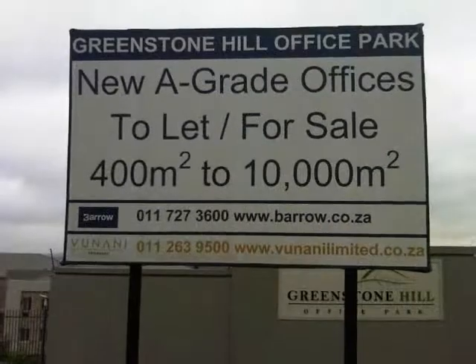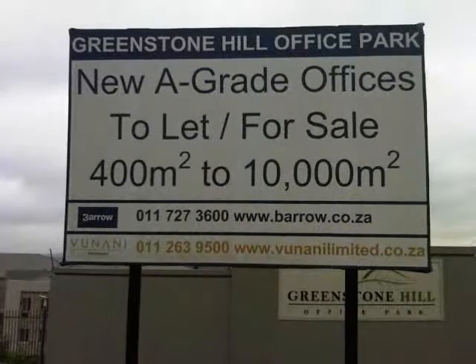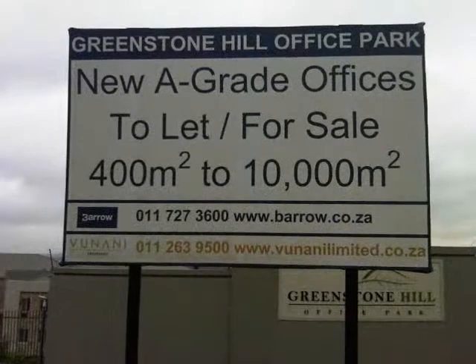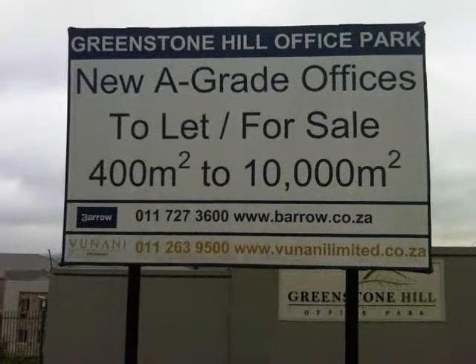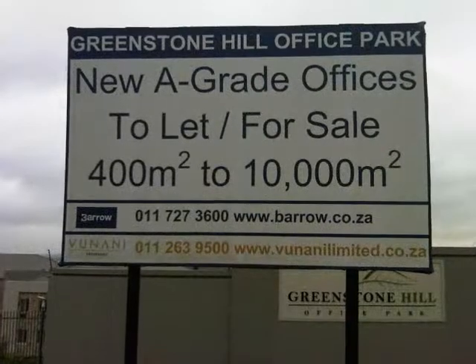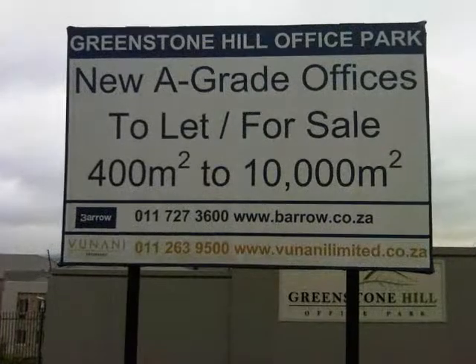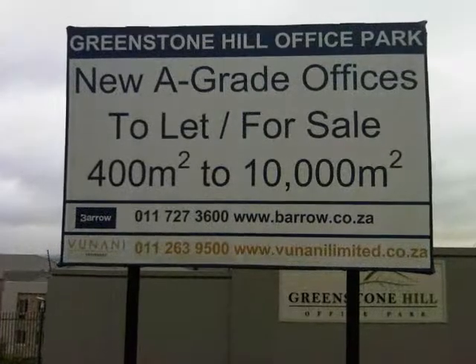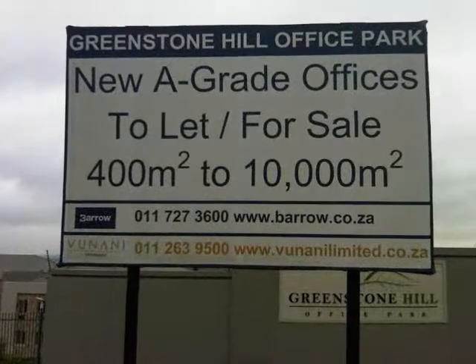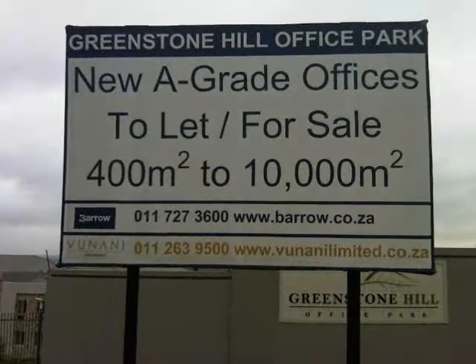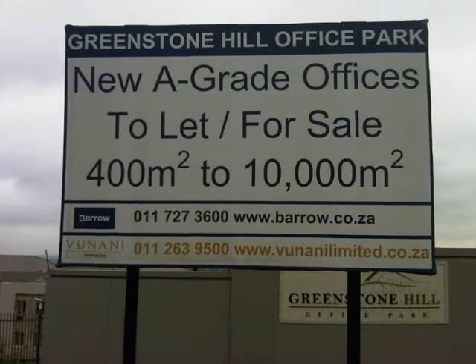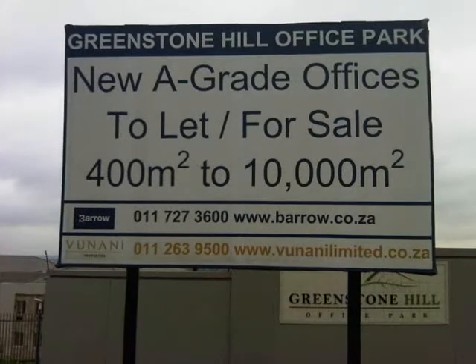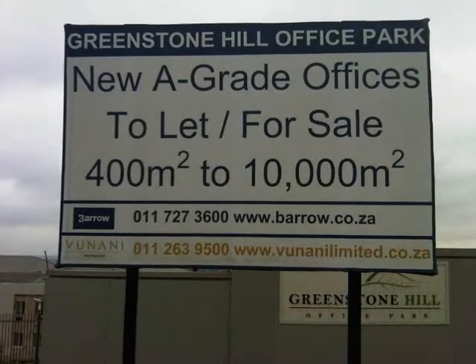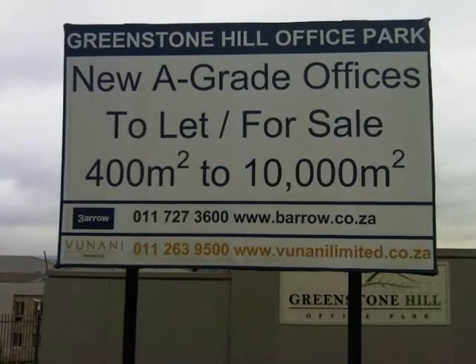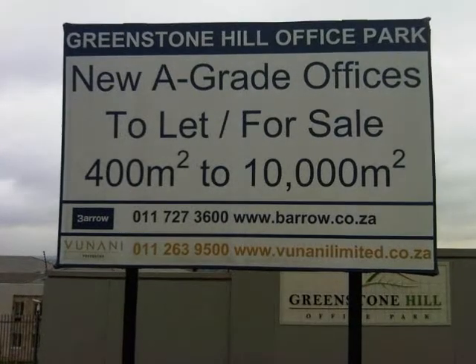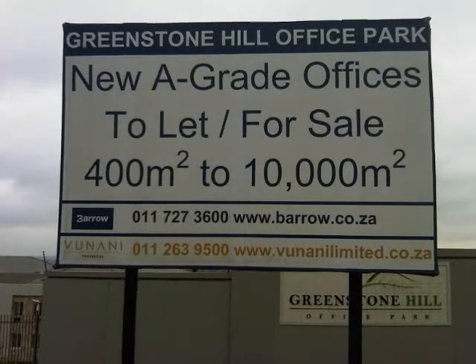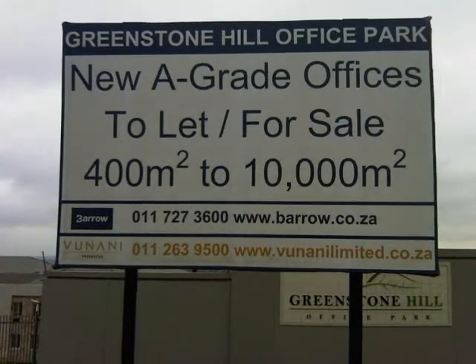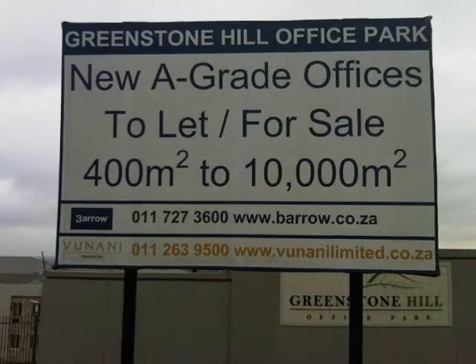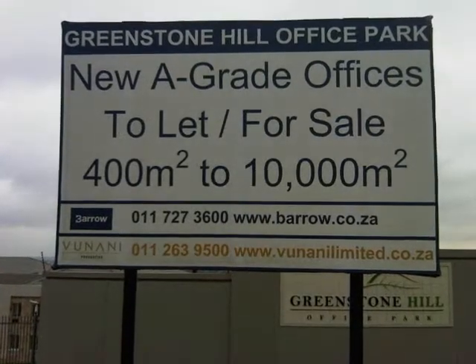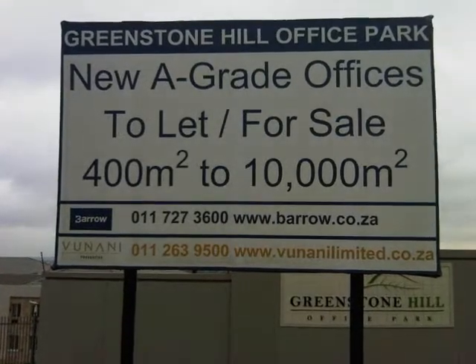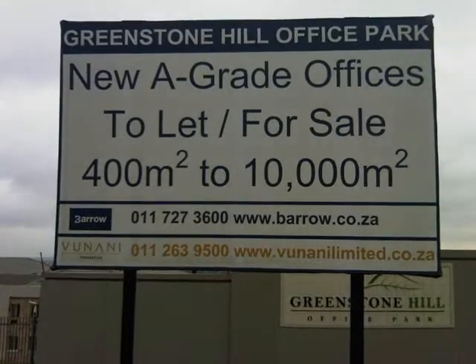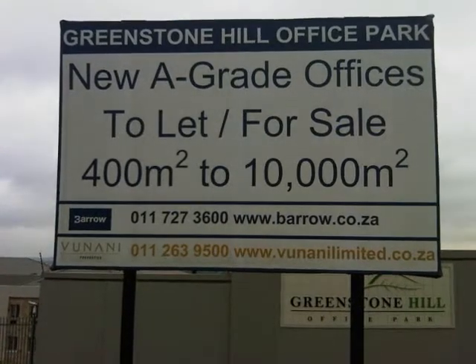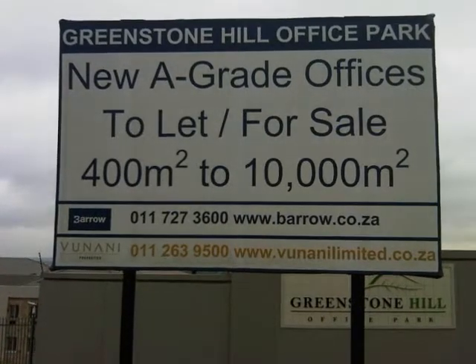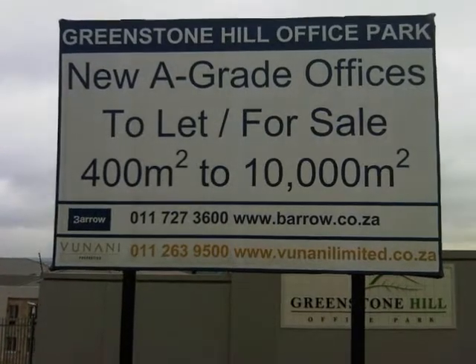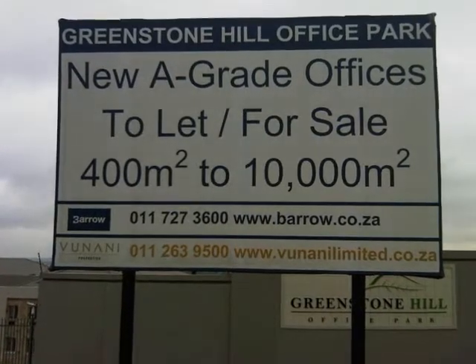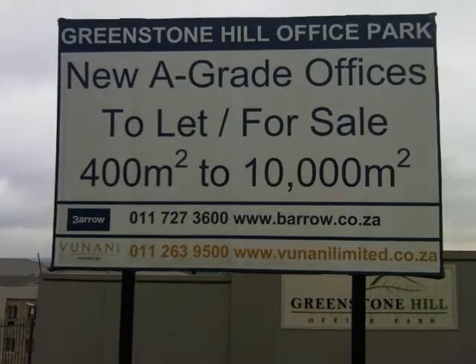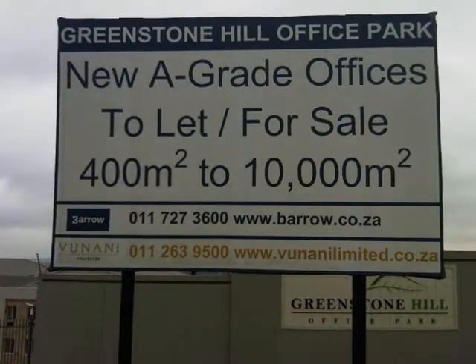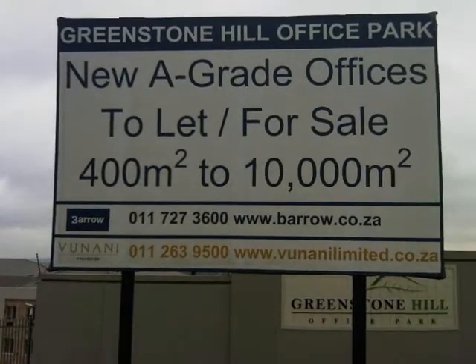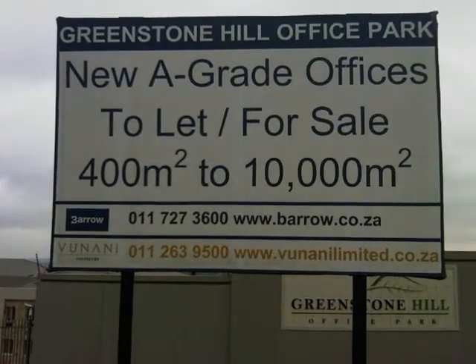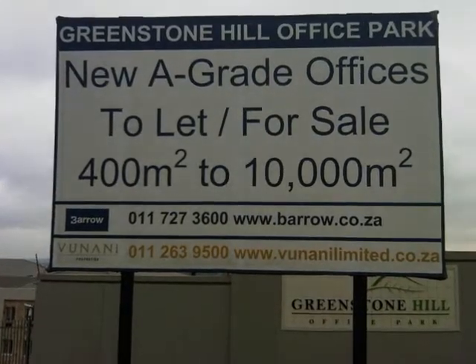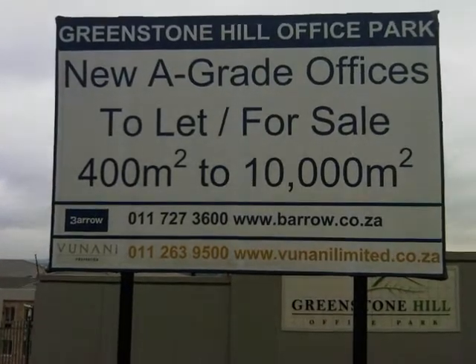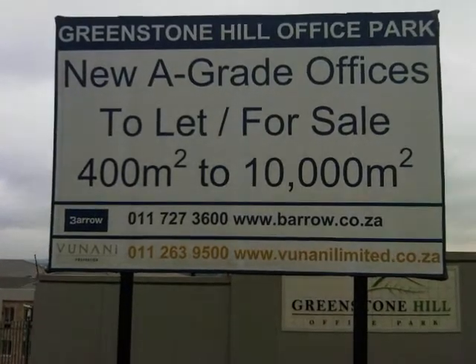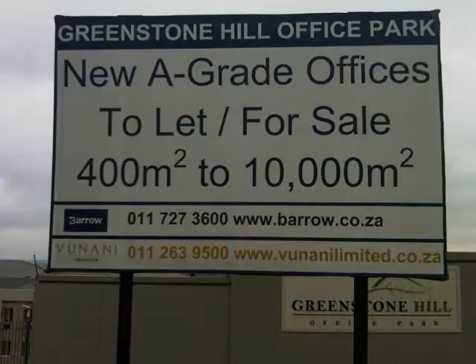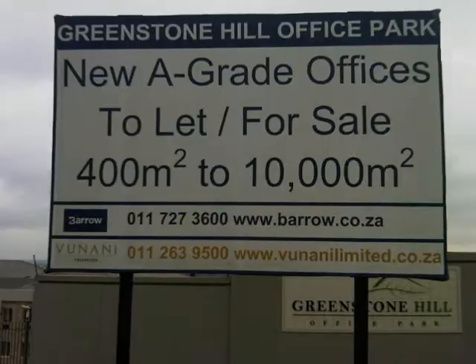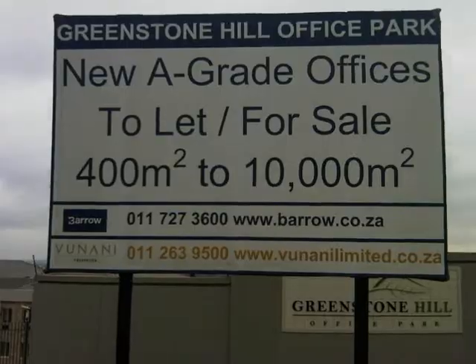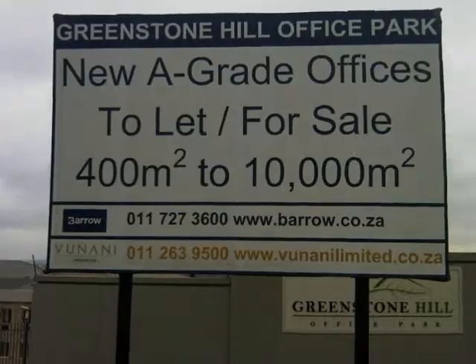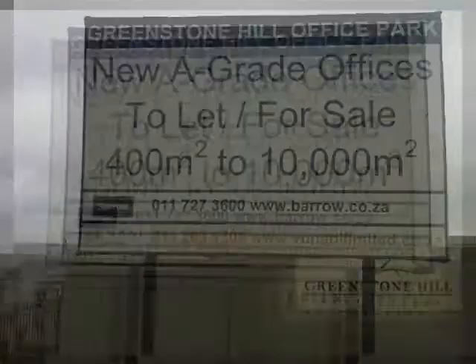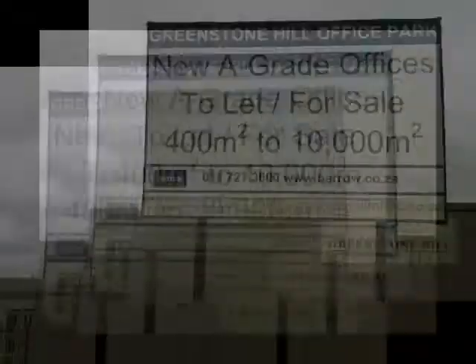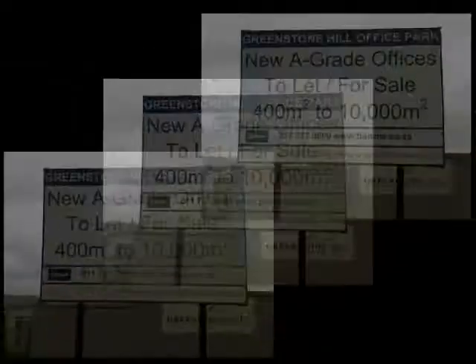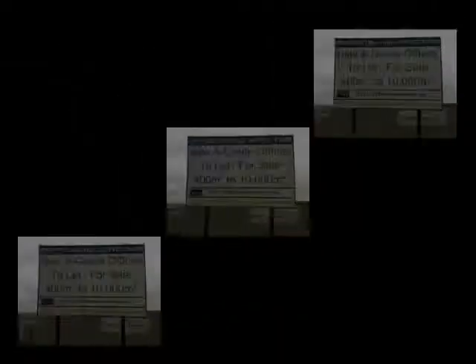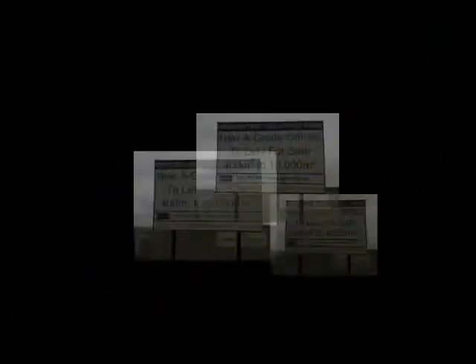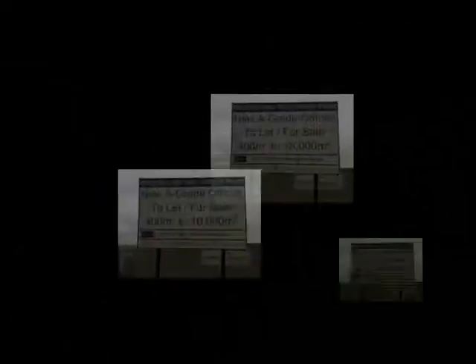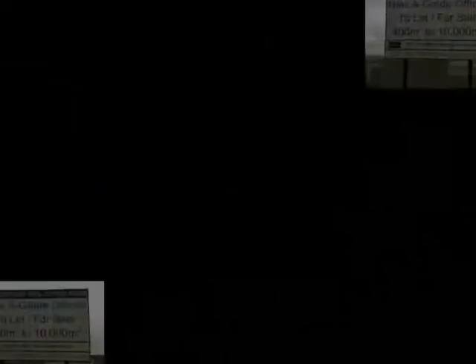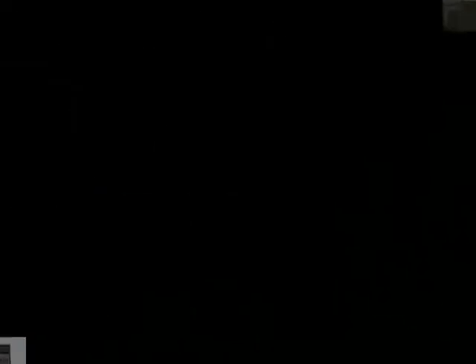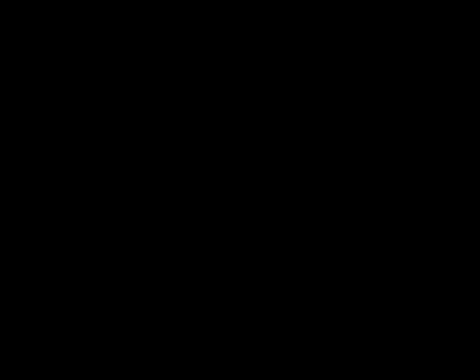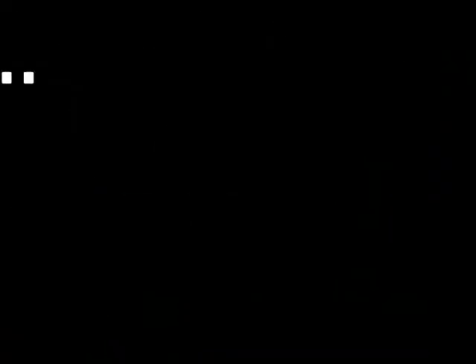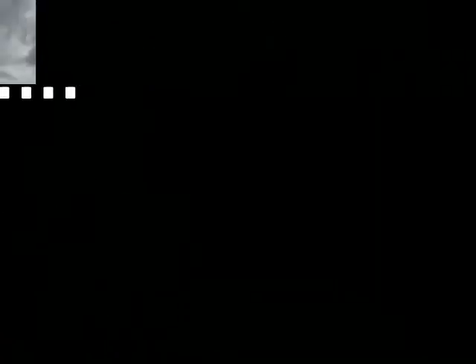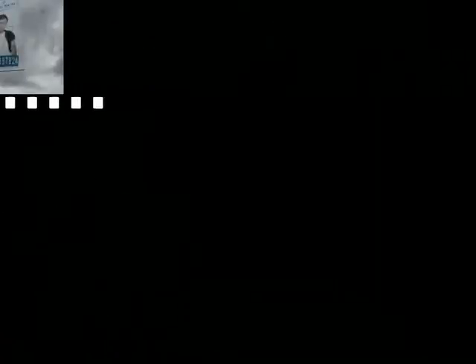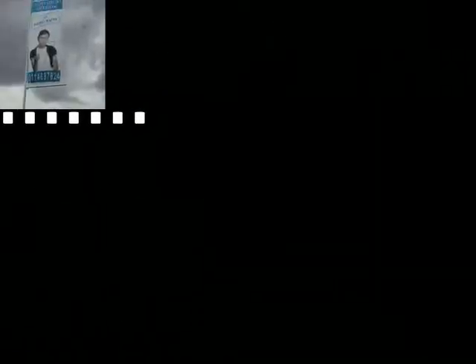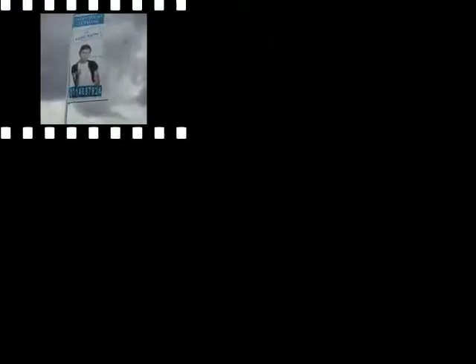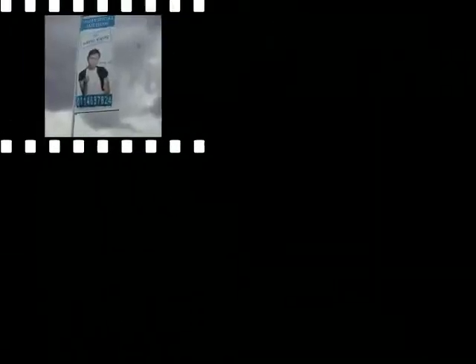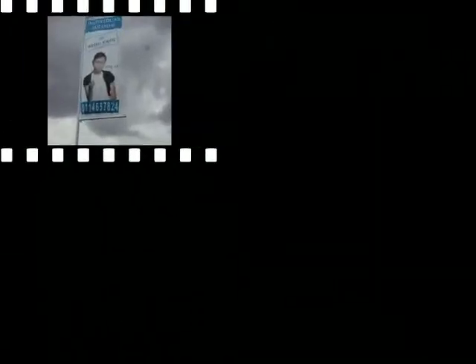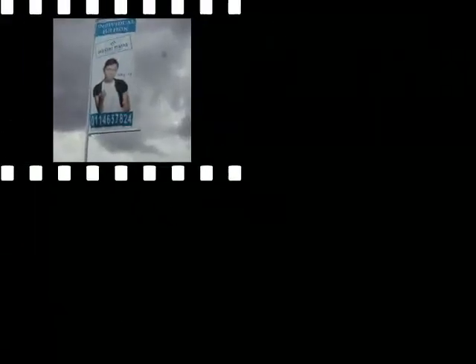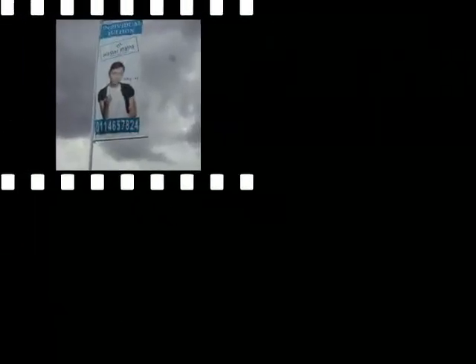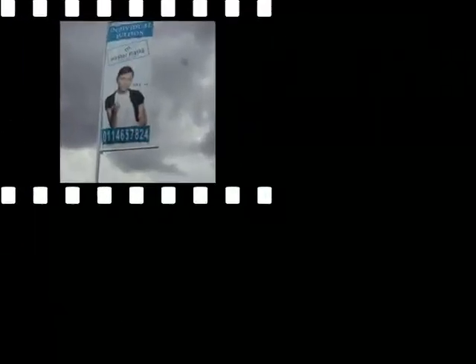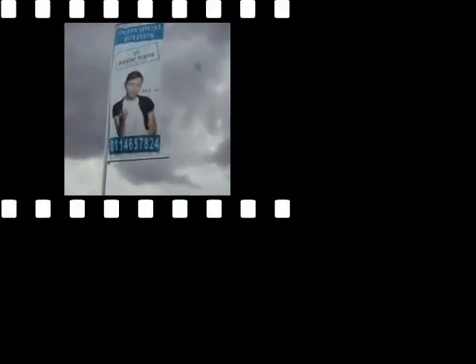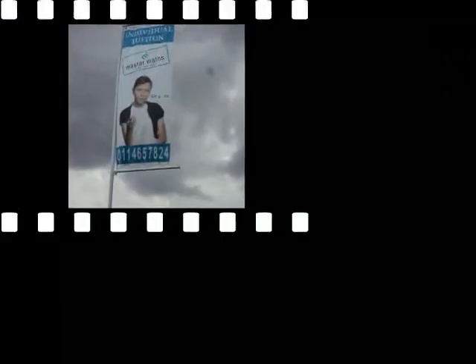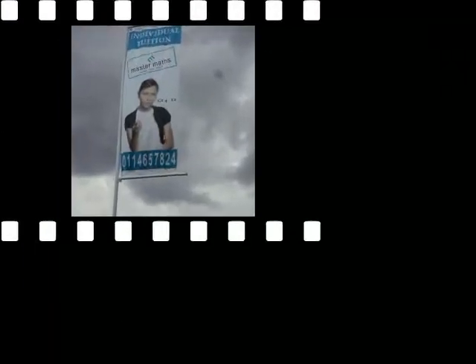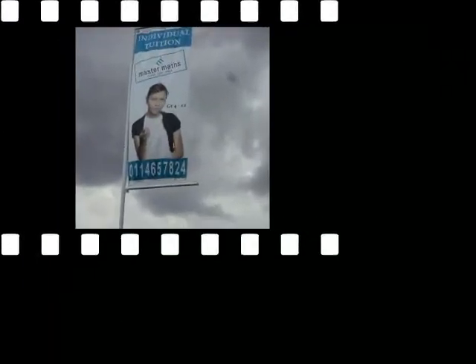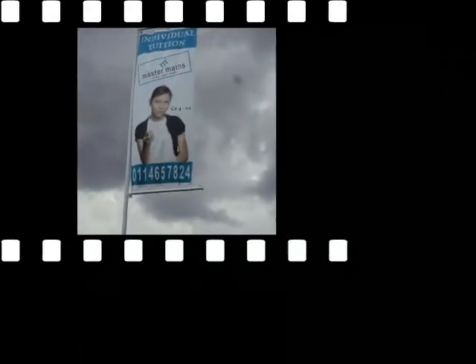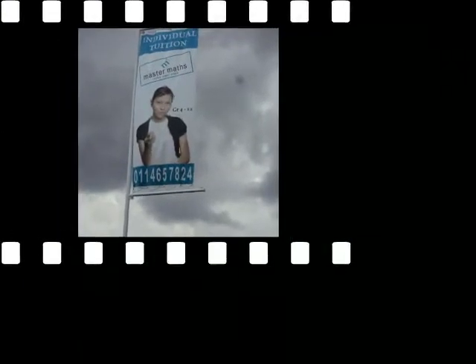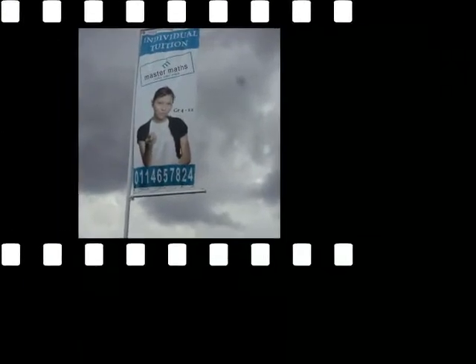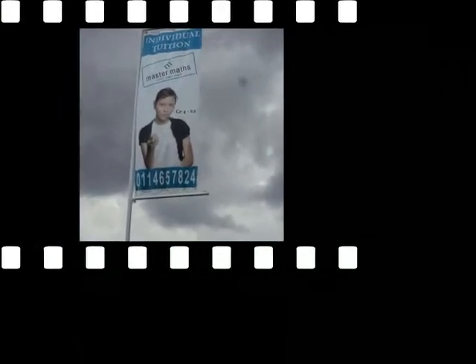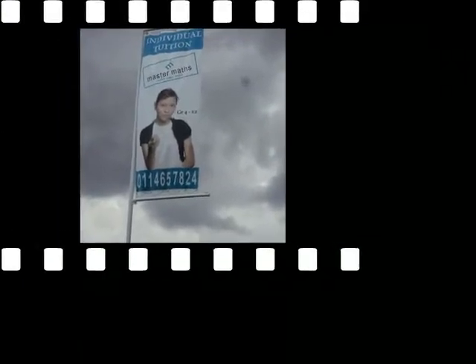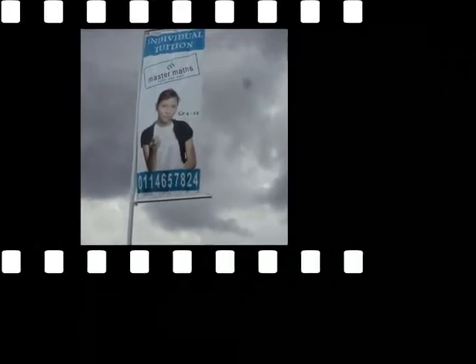Contact the team at SignForce now so we can assist you with all your full color digital prints and other signage requirements.